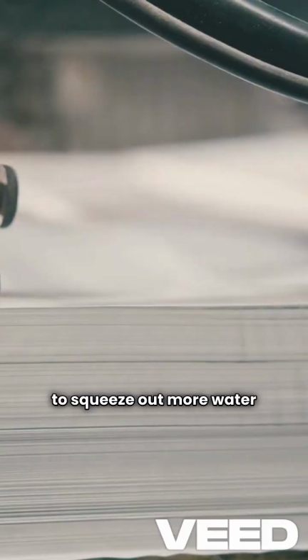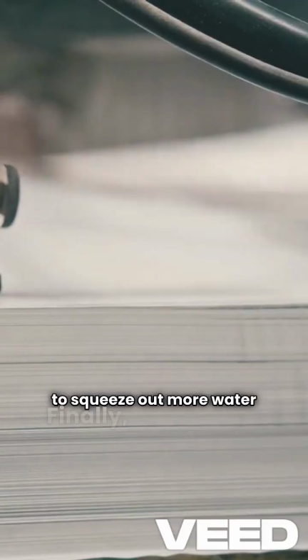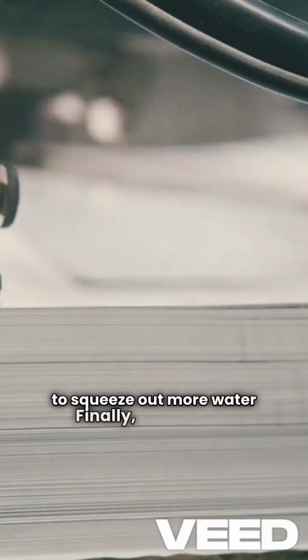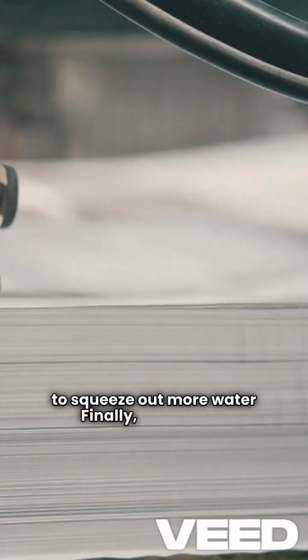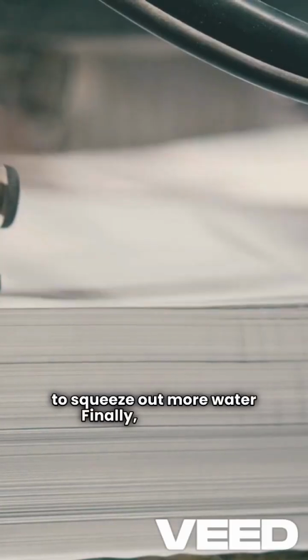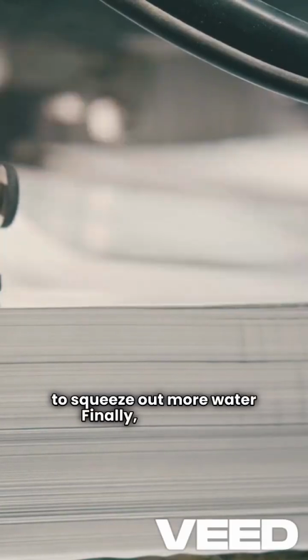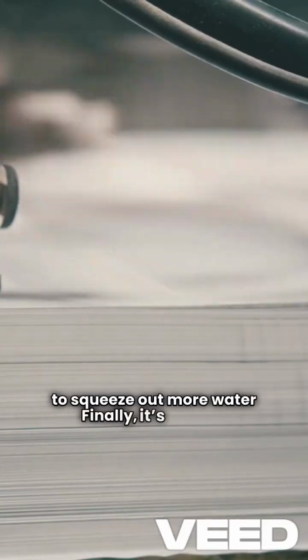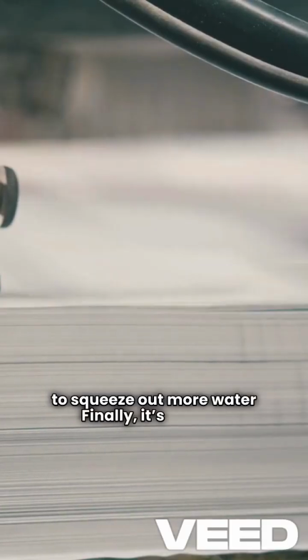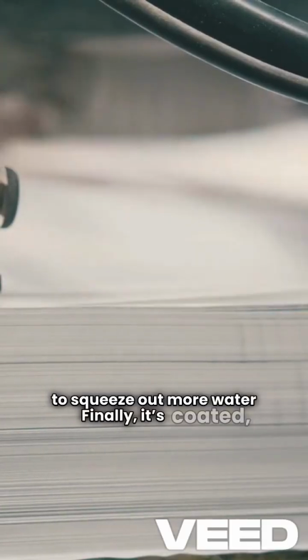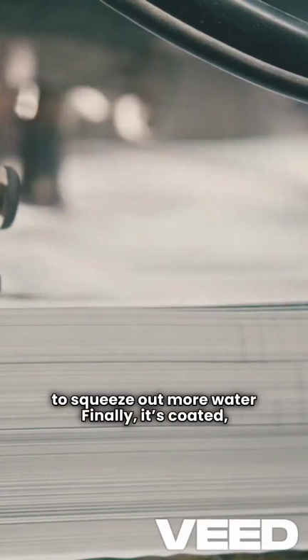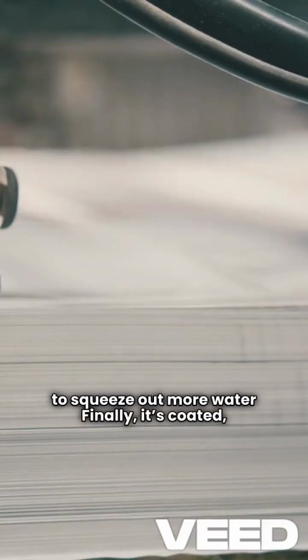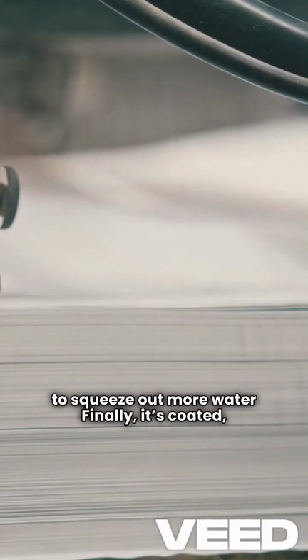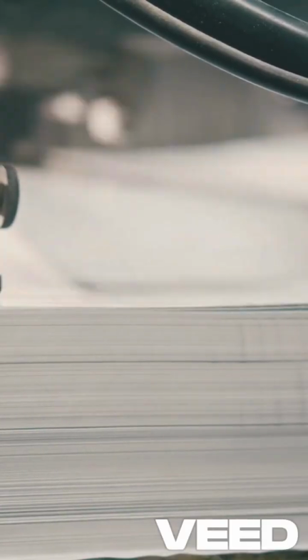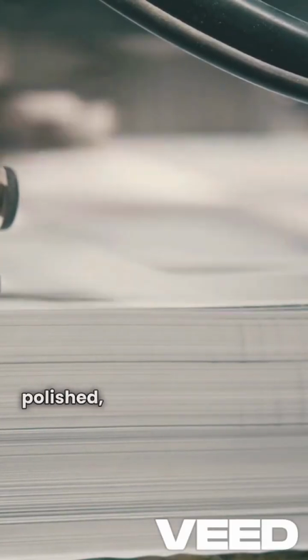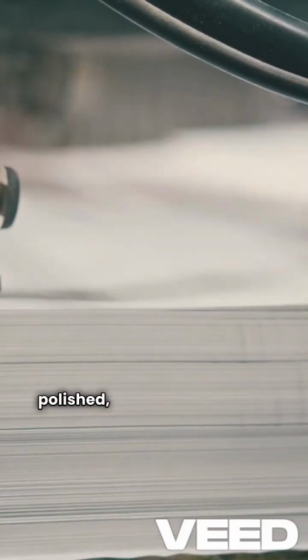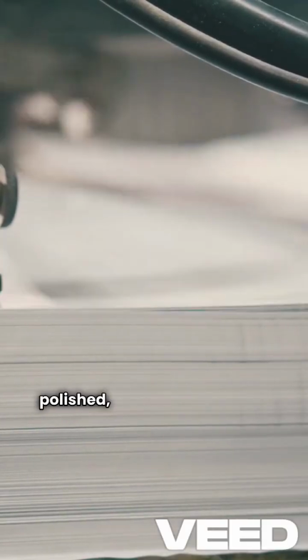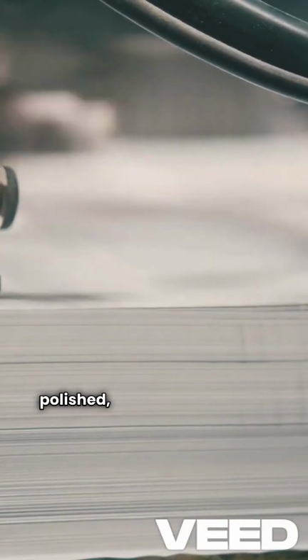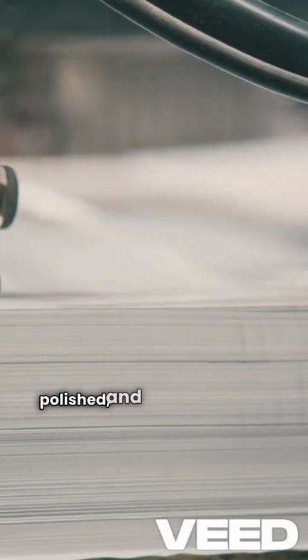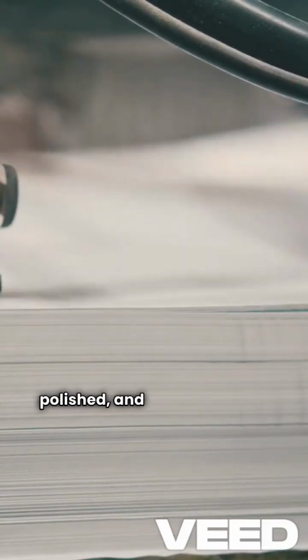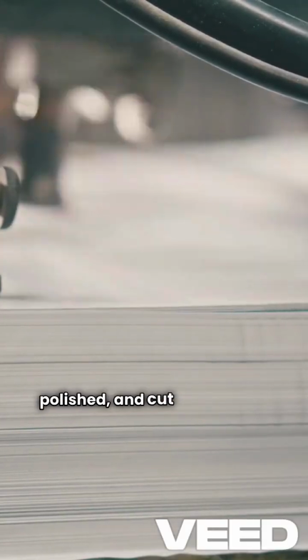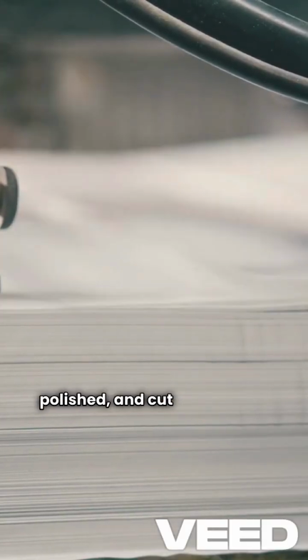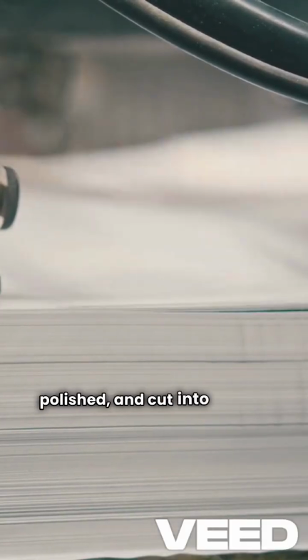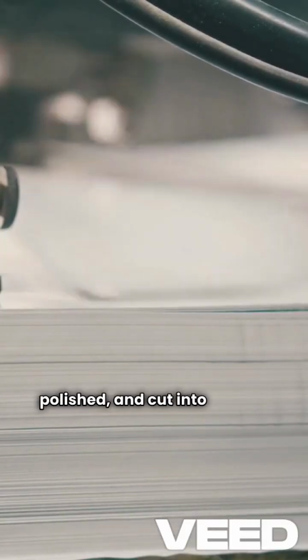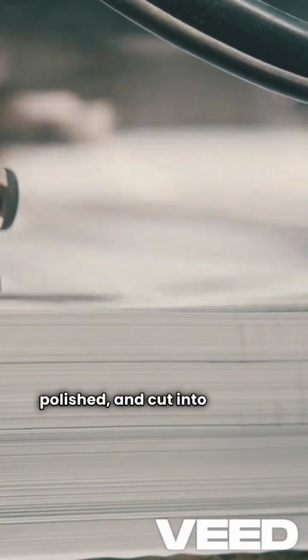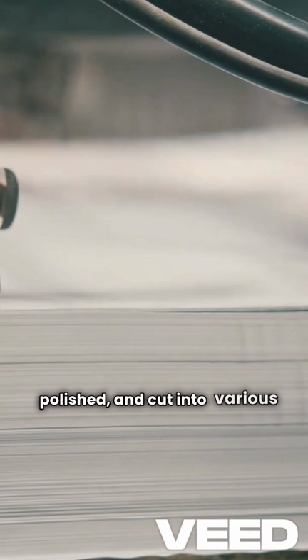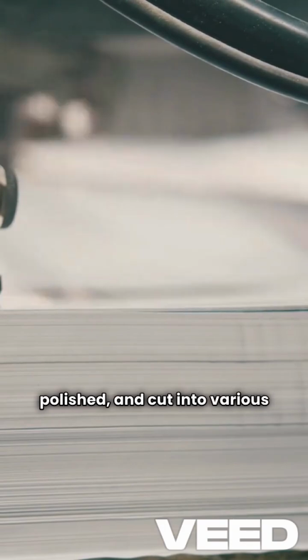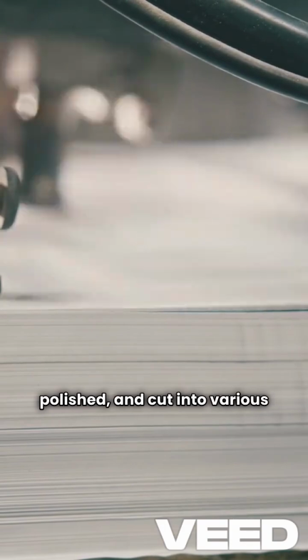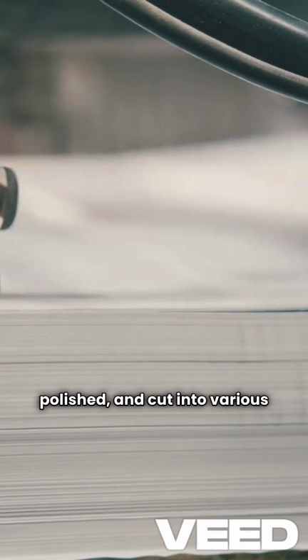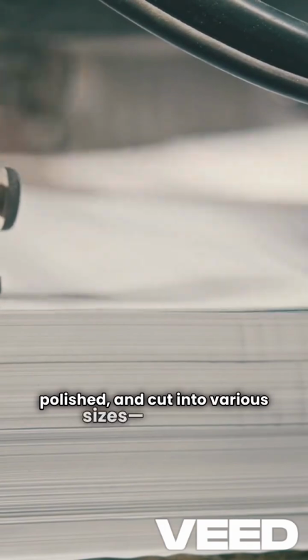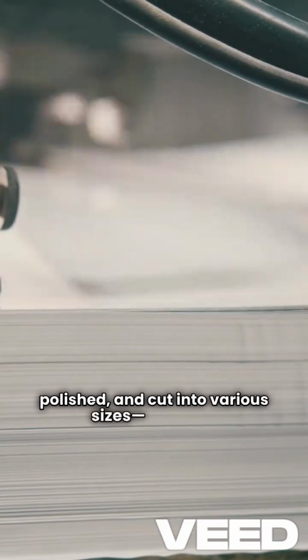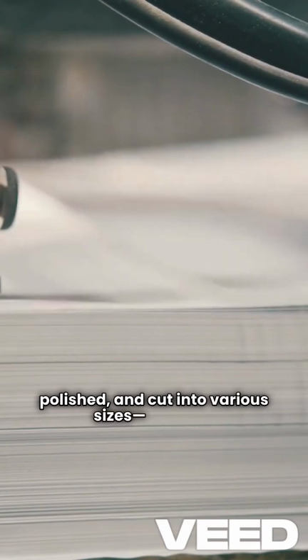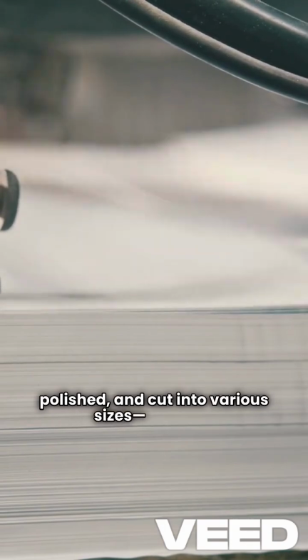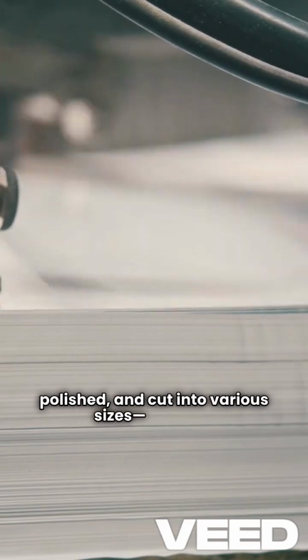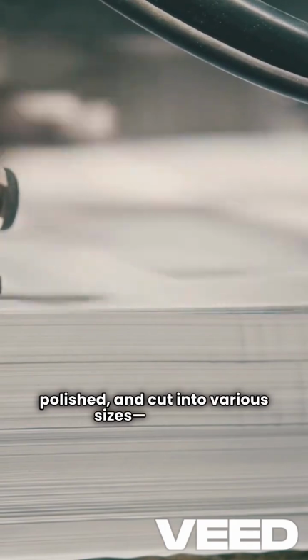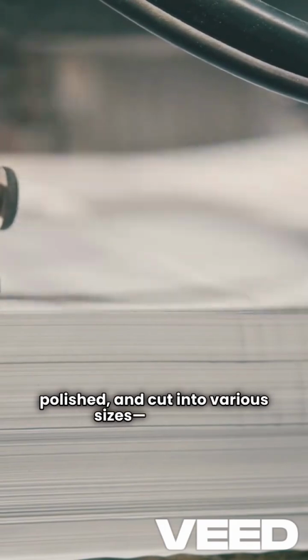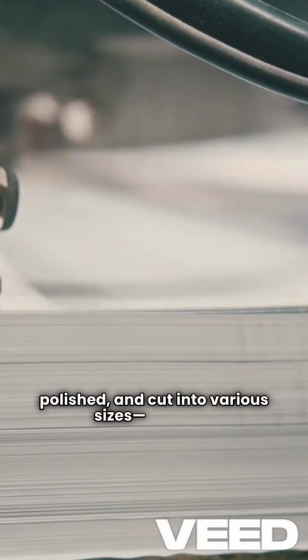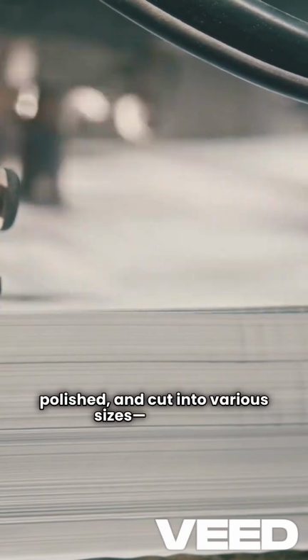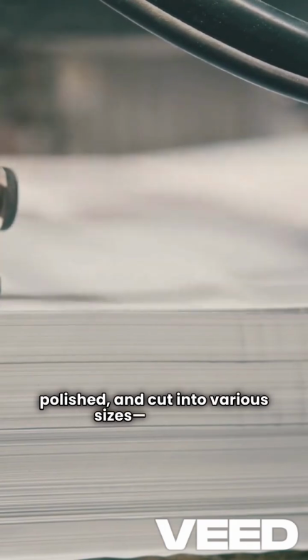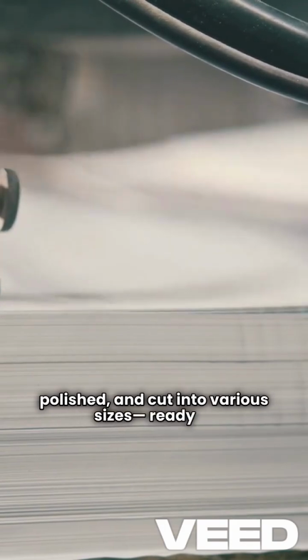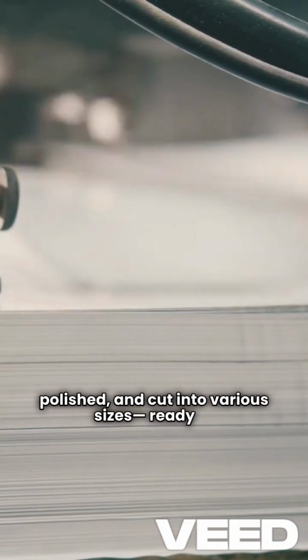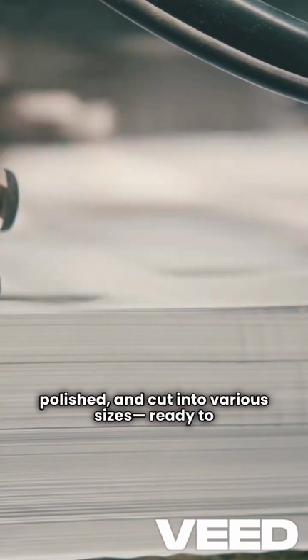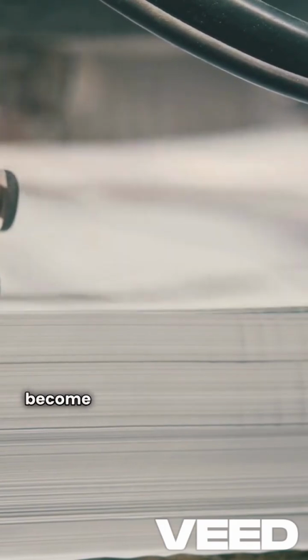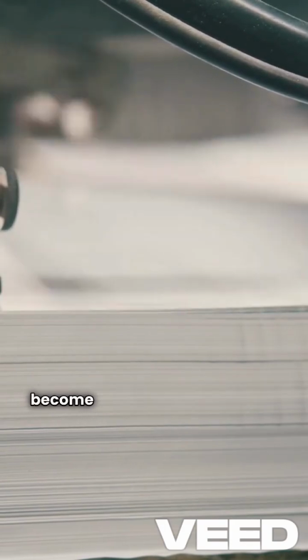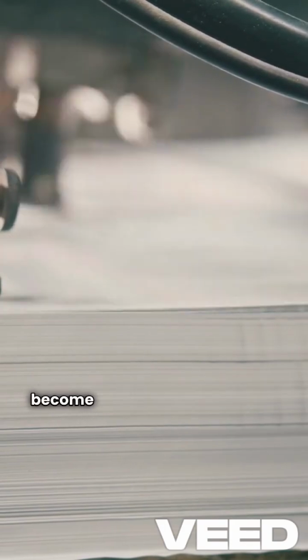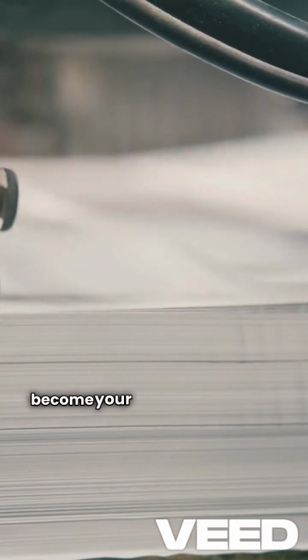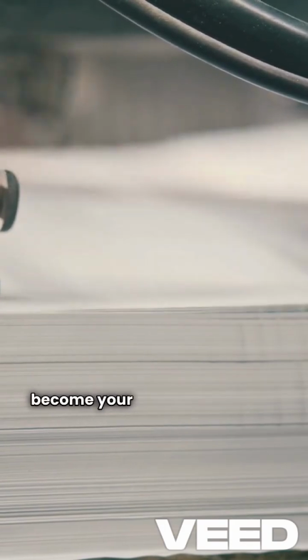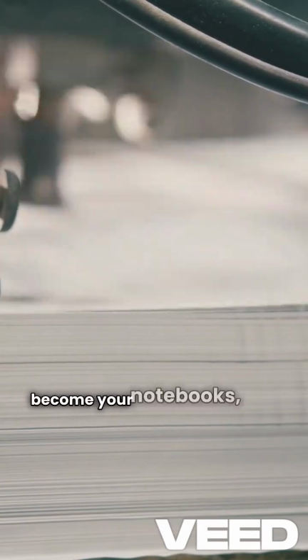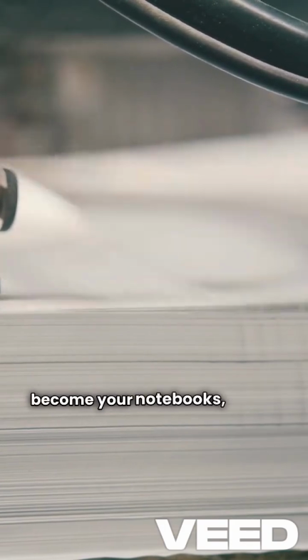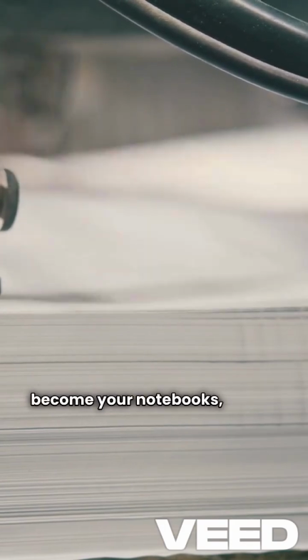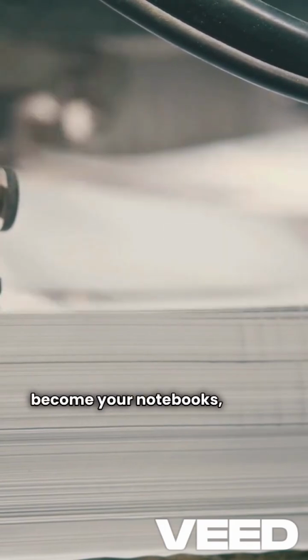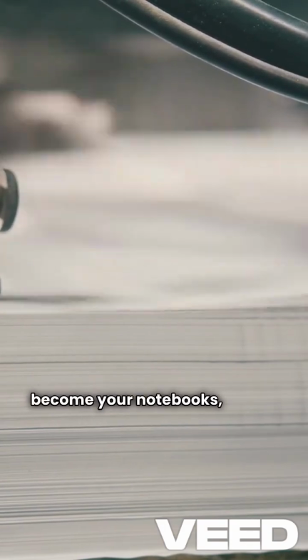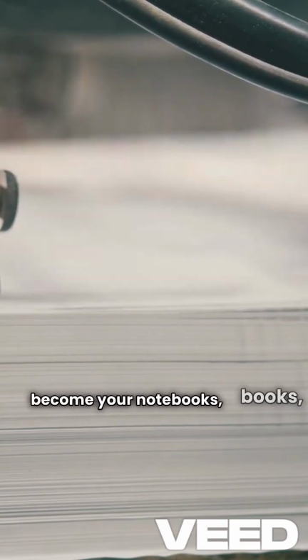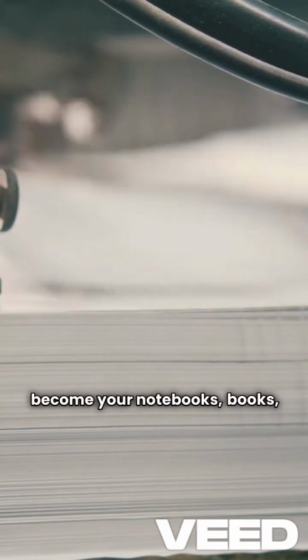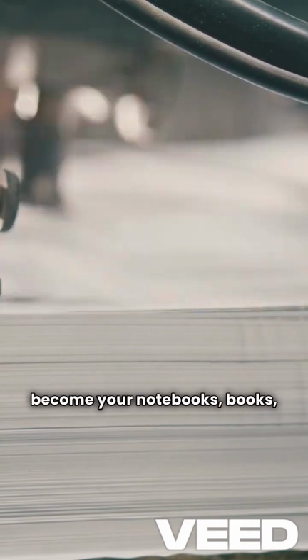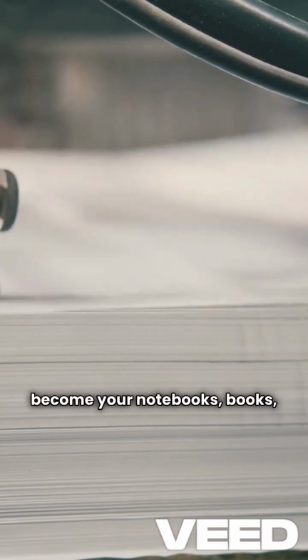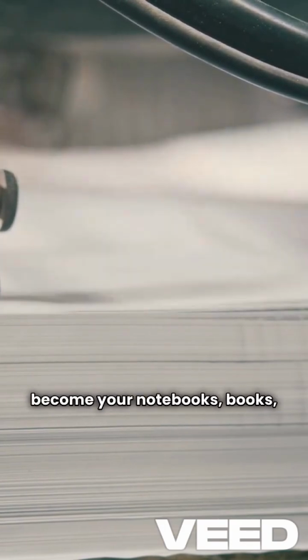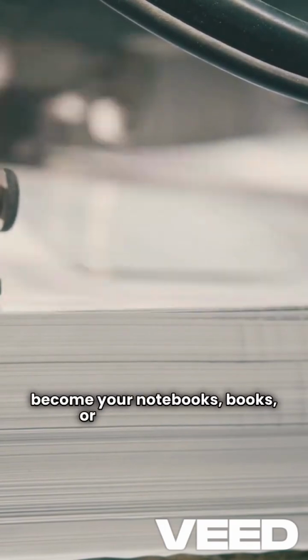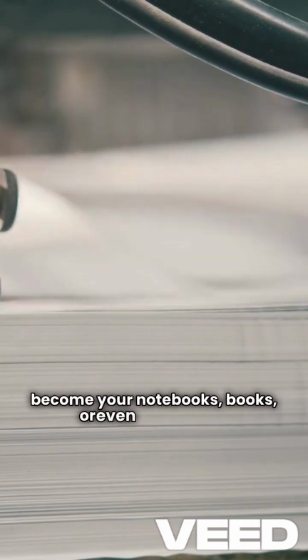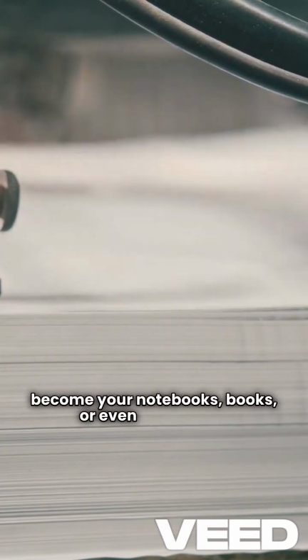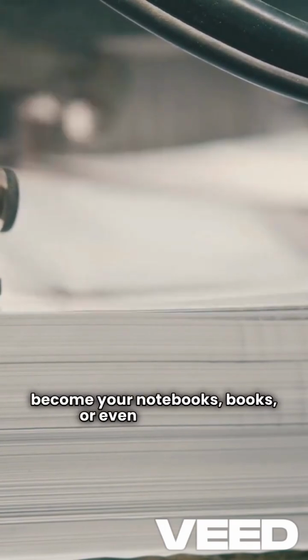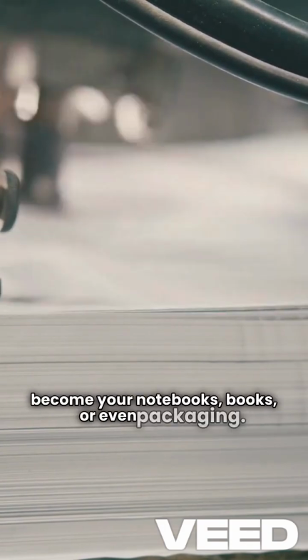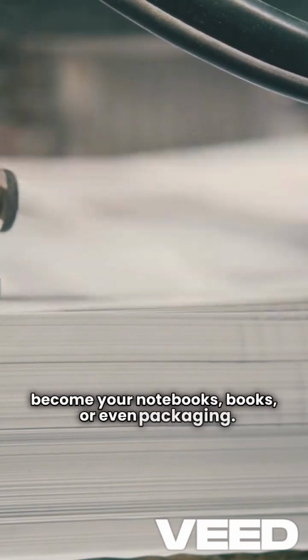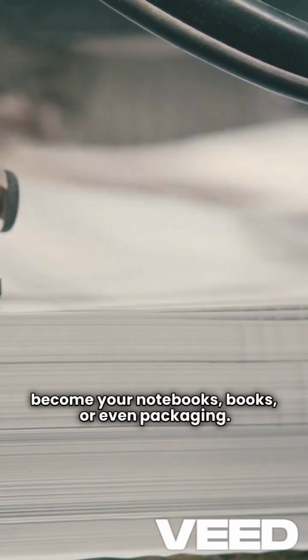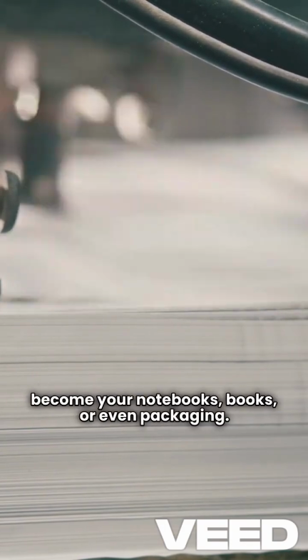Finally, it's coated, polished, and cut into various sizes, ready to become your notebooks, books, or even packaging.